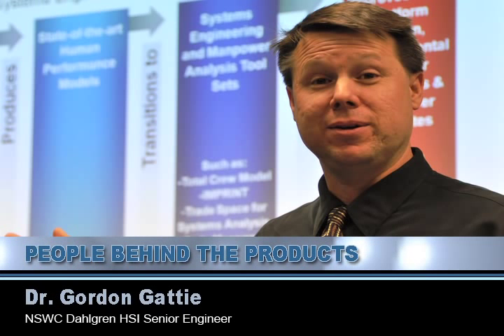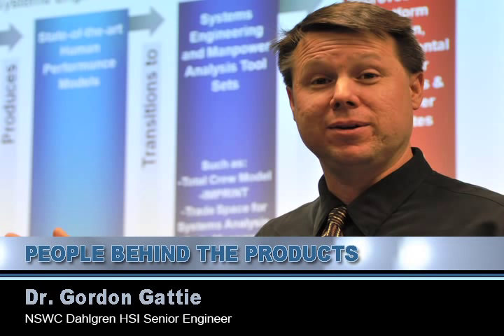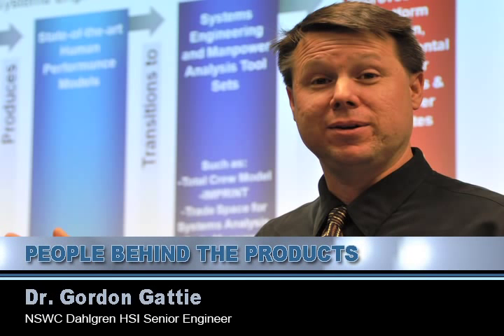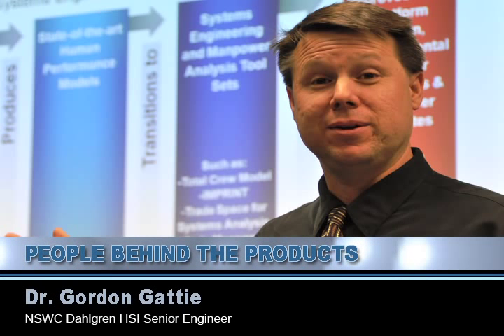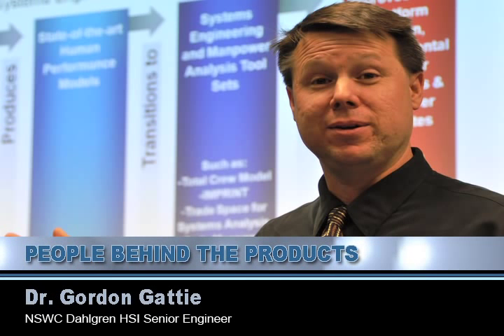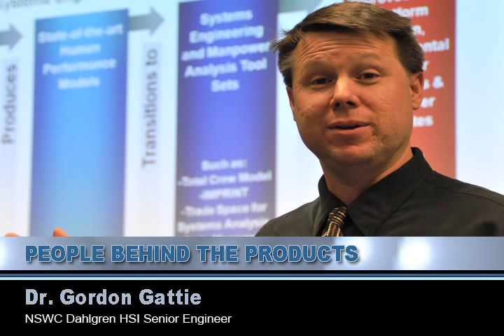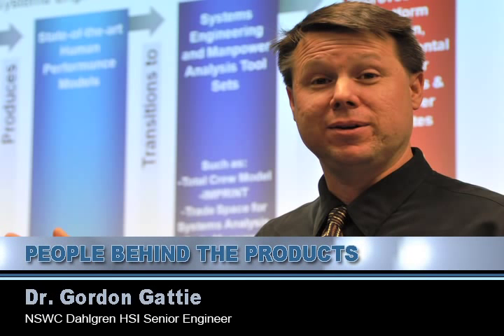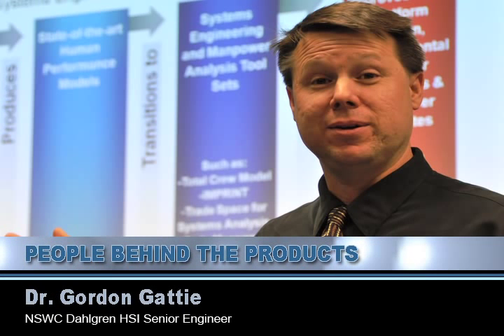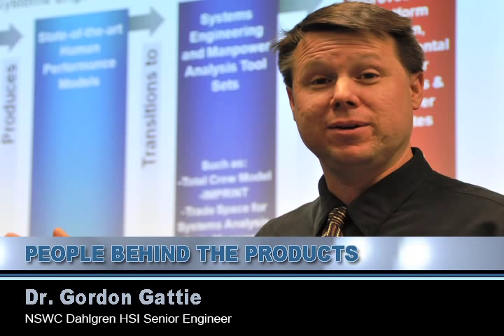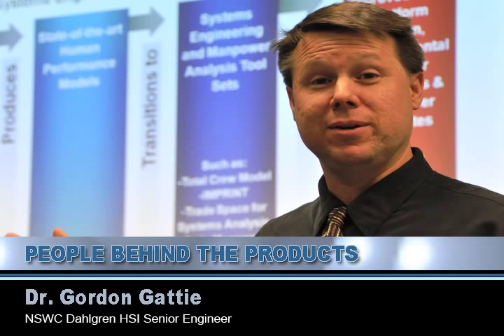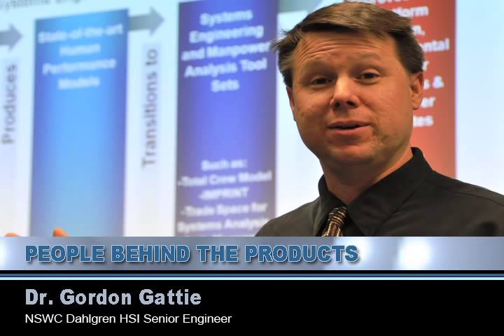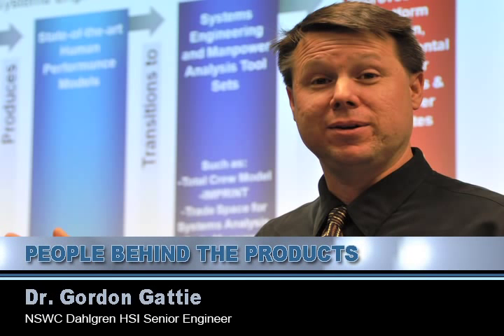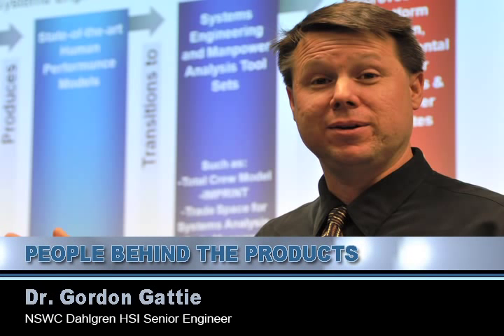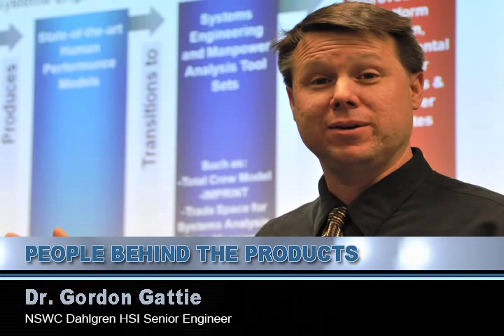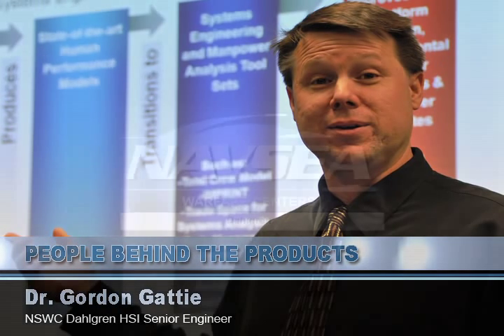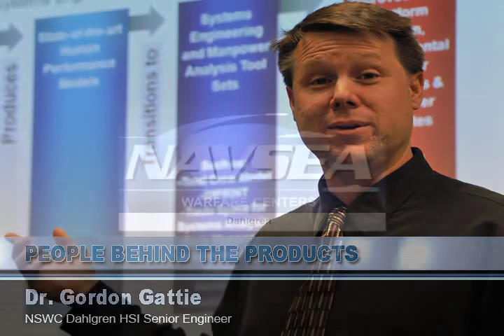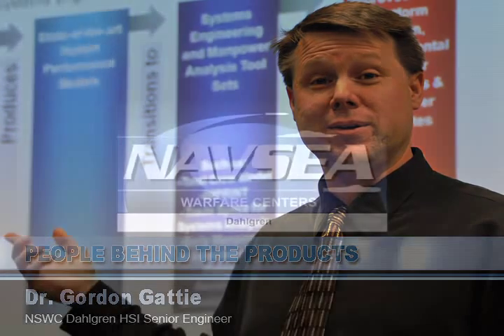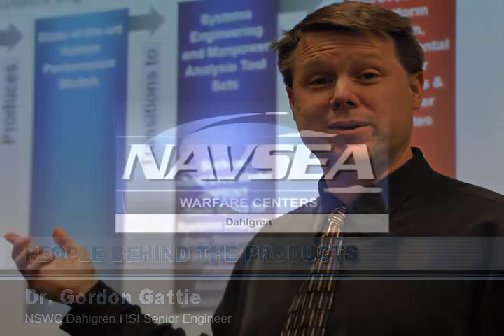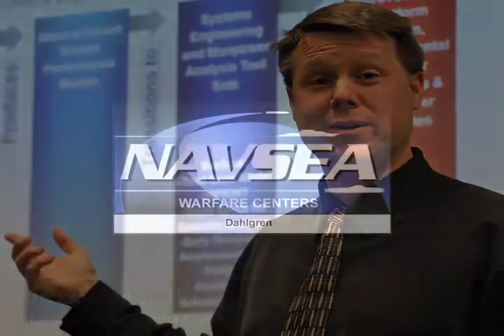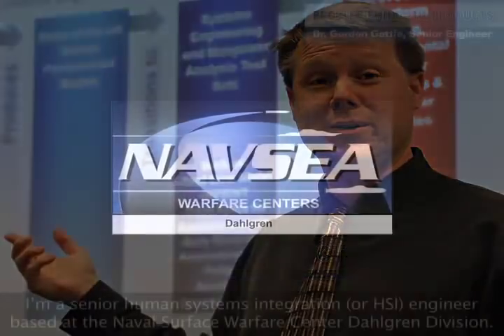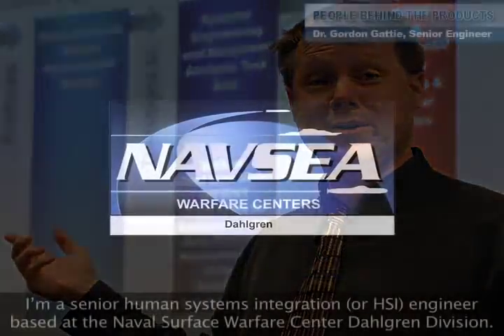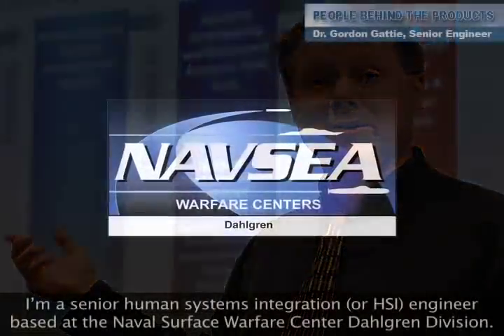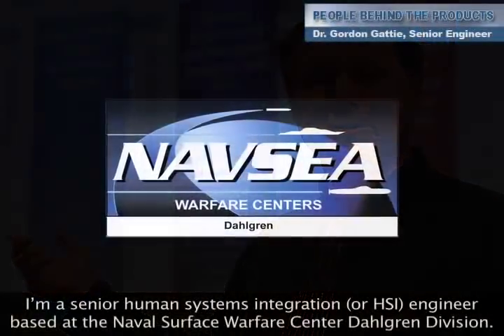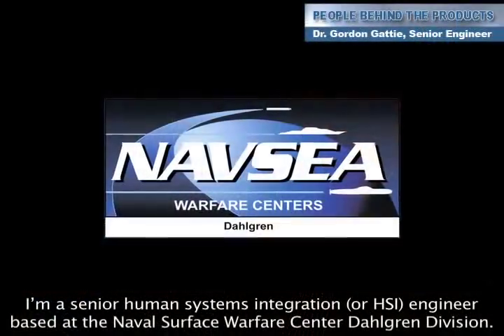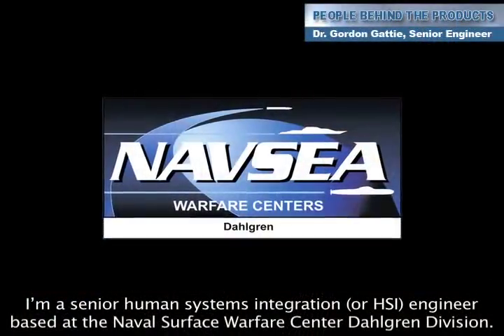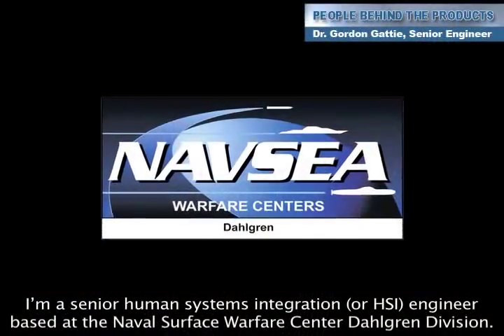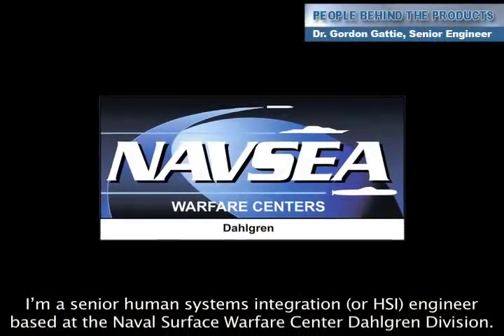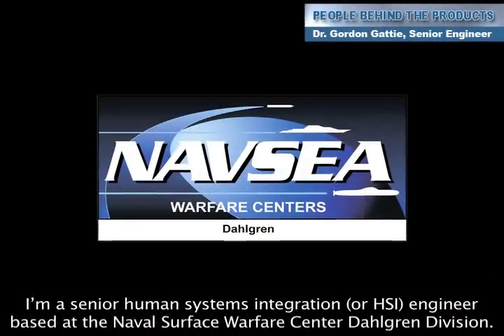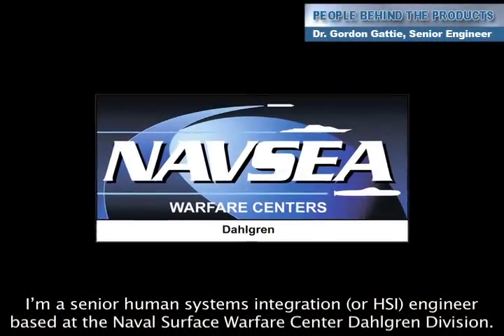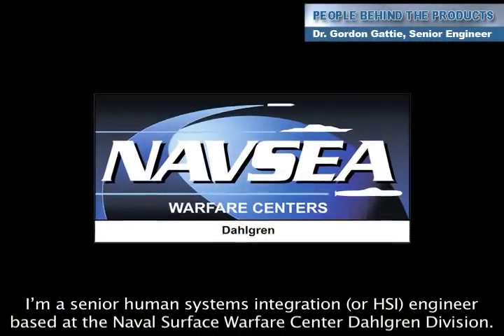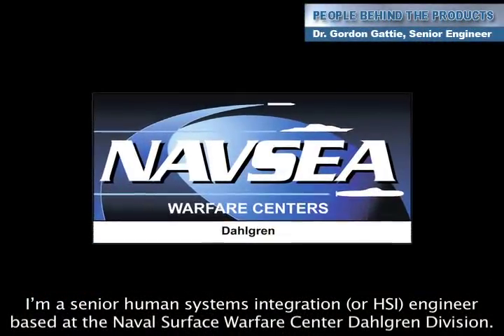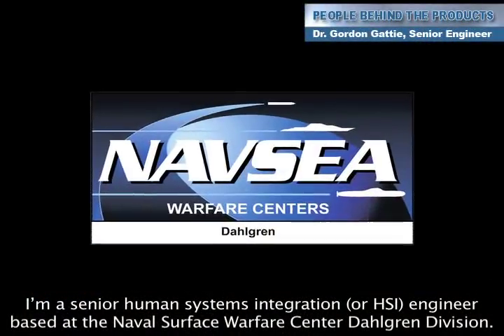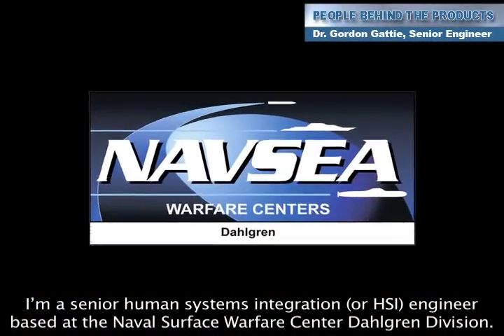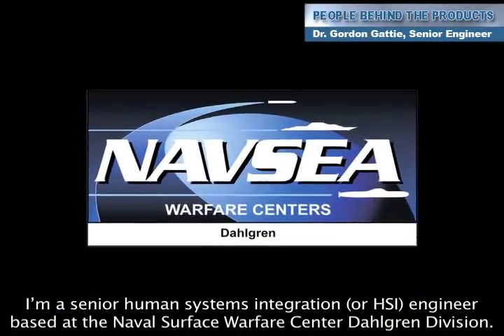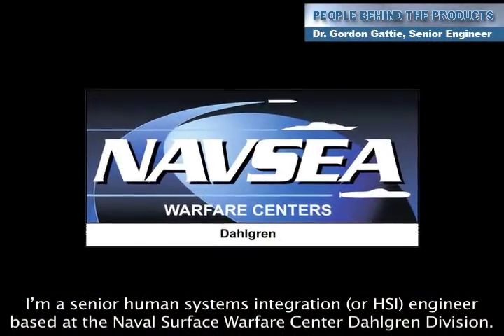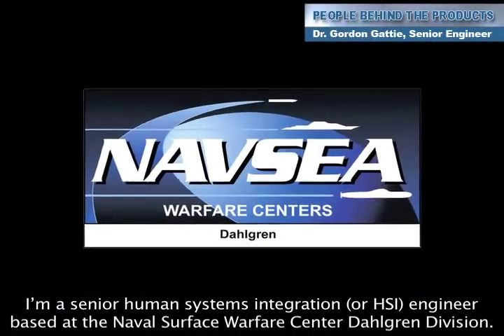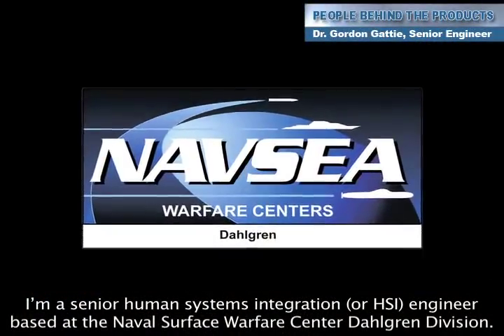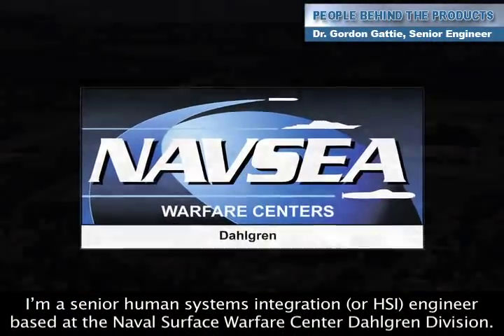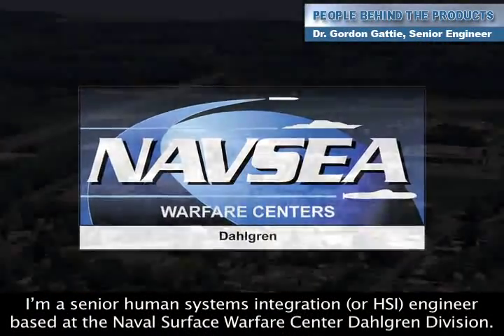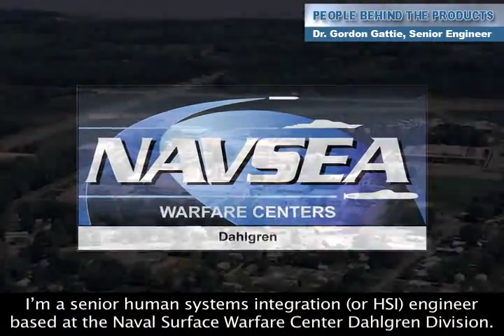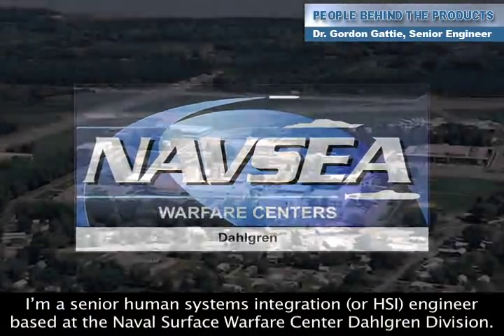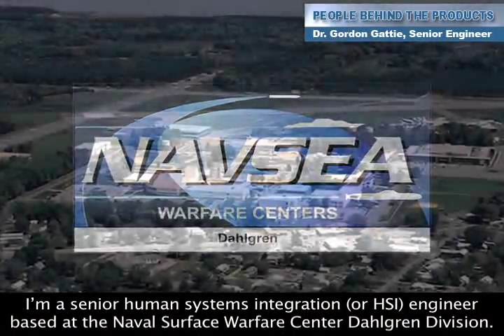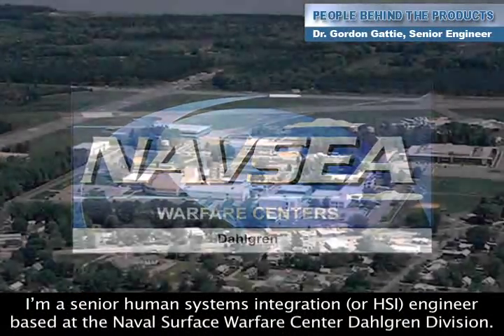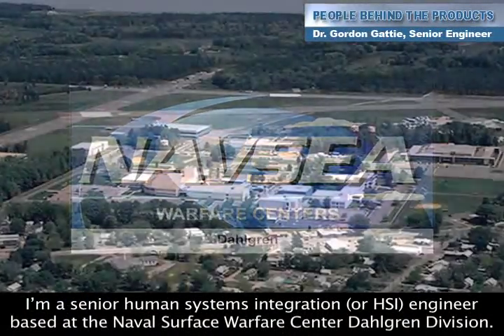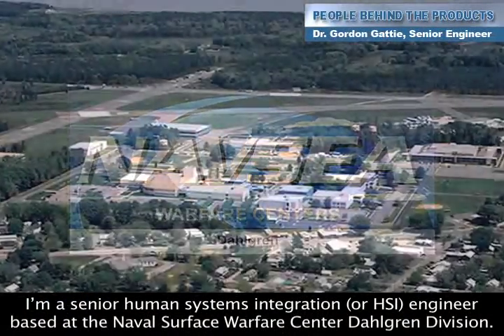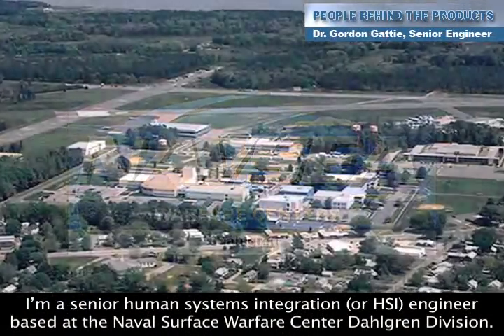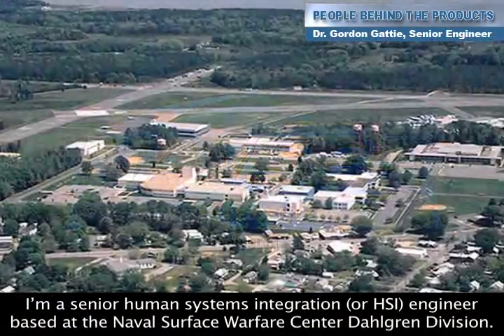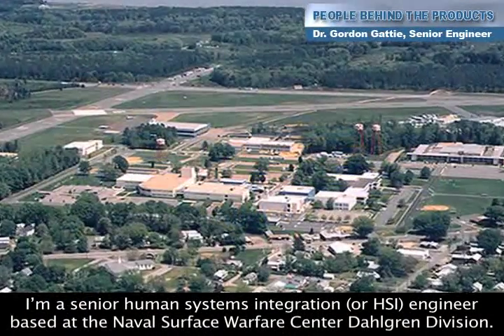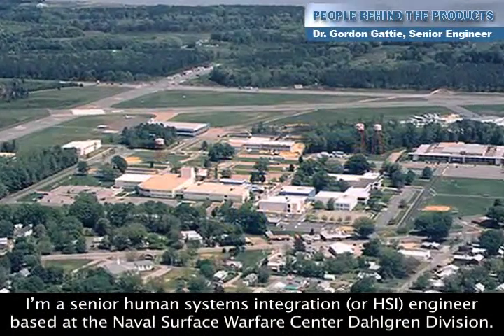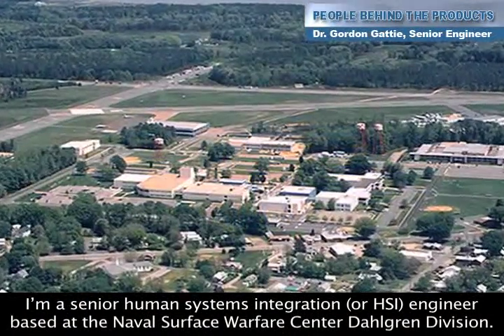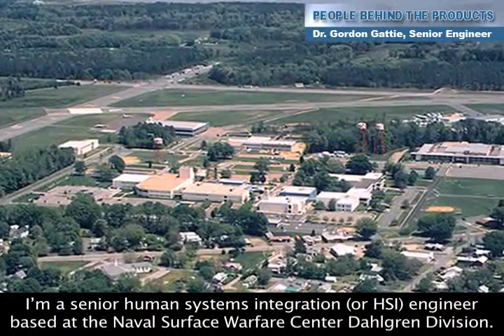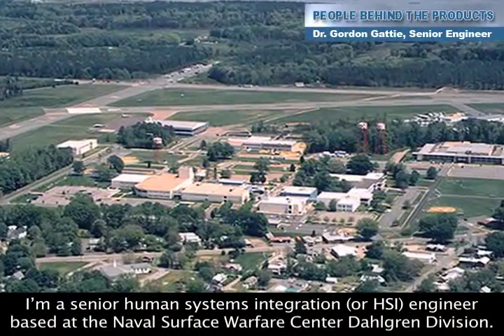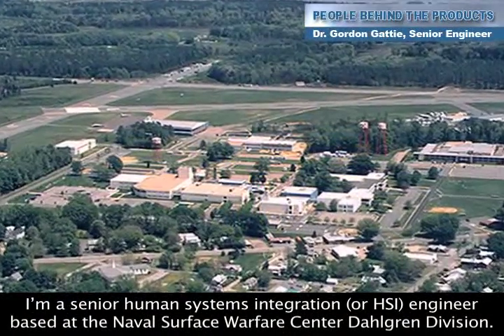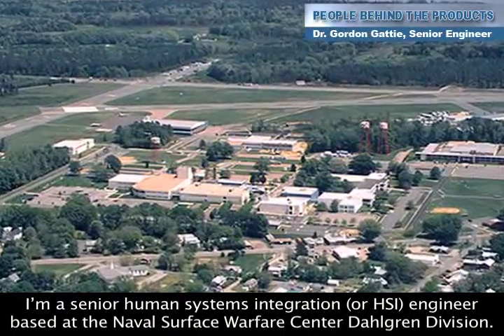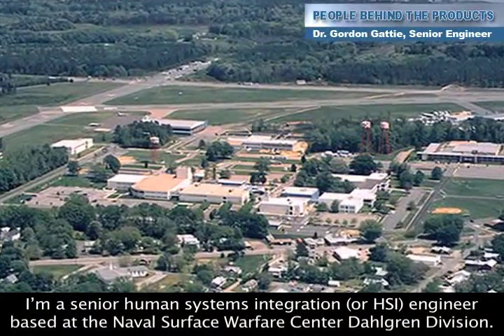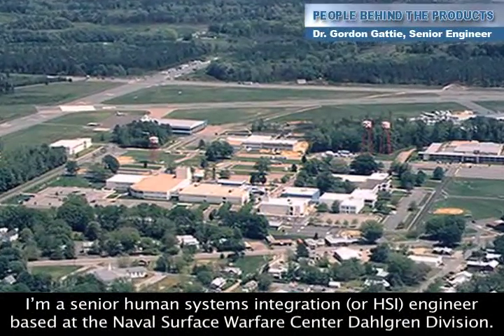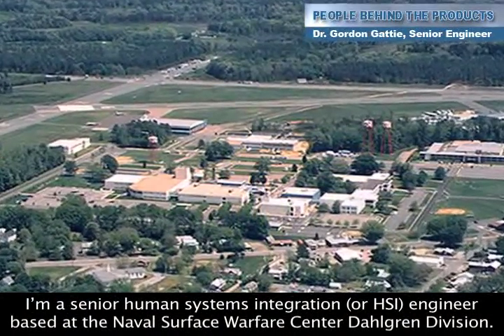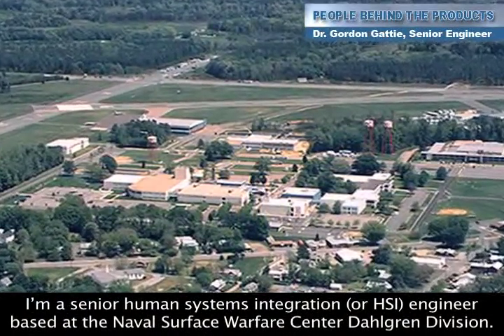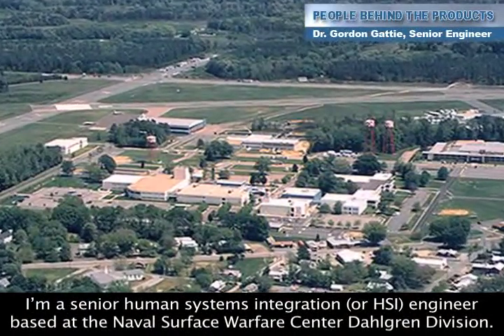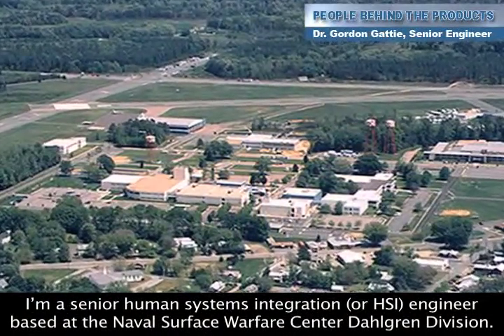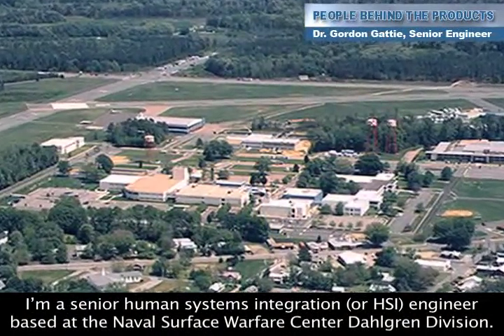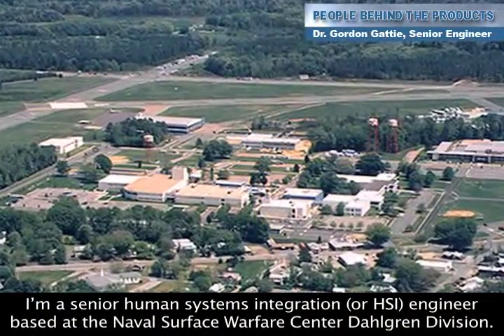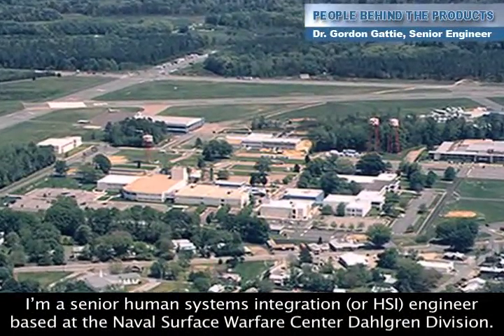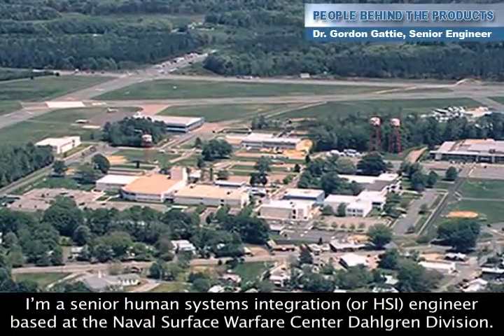Hello, I'm Dr. Gordon Gaddy and I'm a Senior Human Systems Integration Engineer based at the Naval Surface Warfare Center, Dahlgren Division.